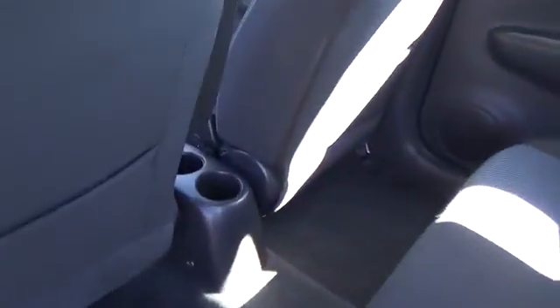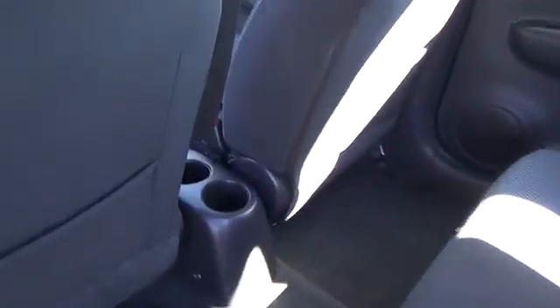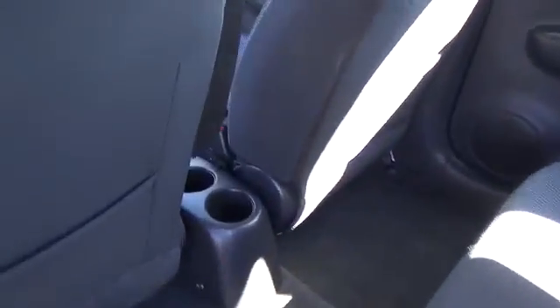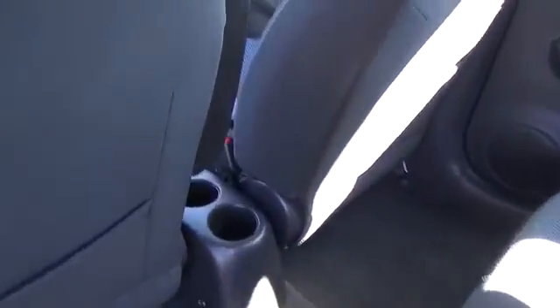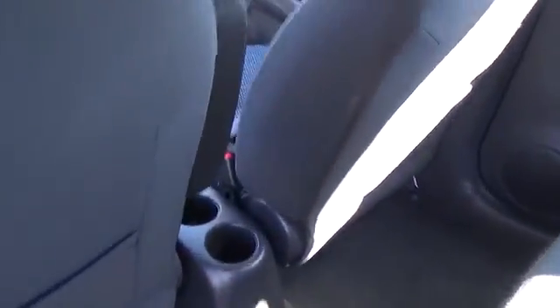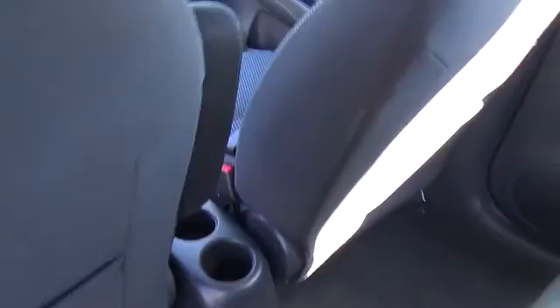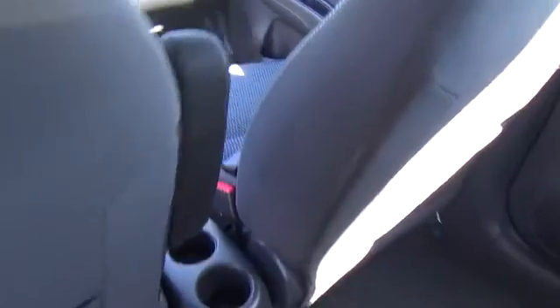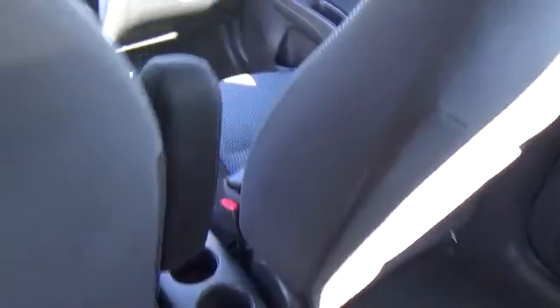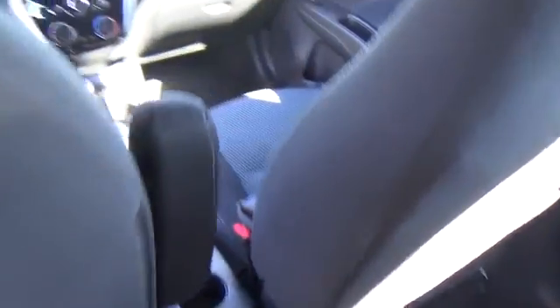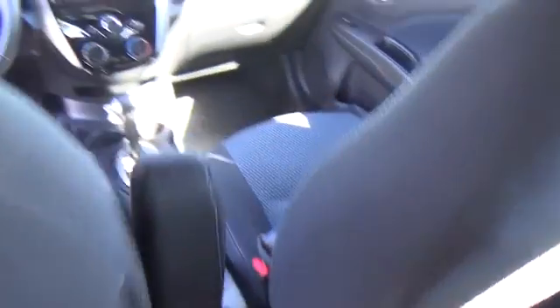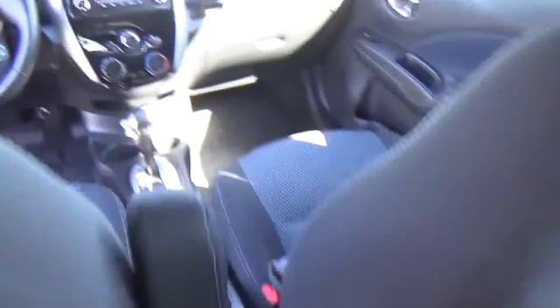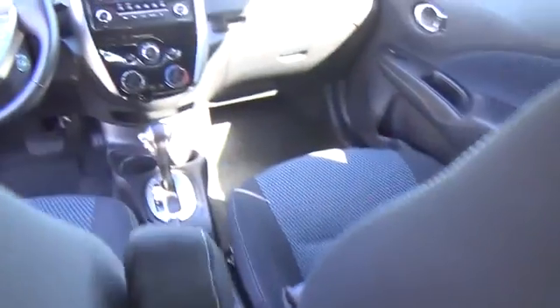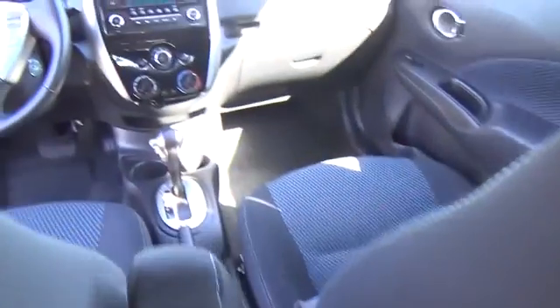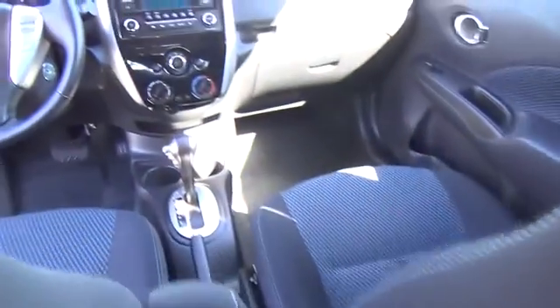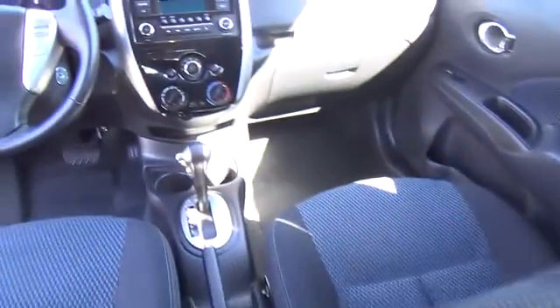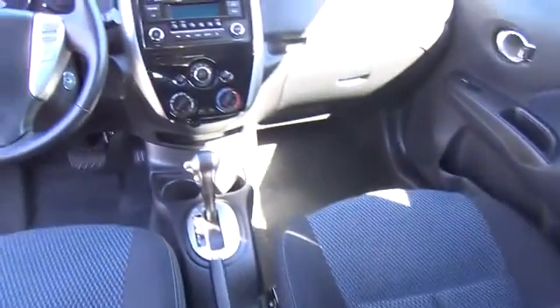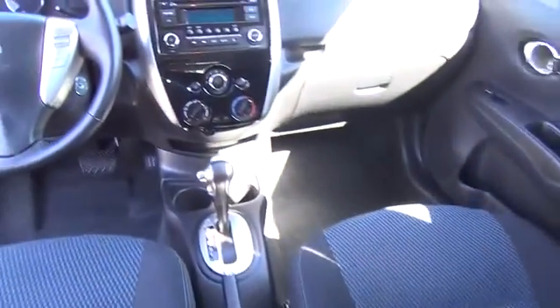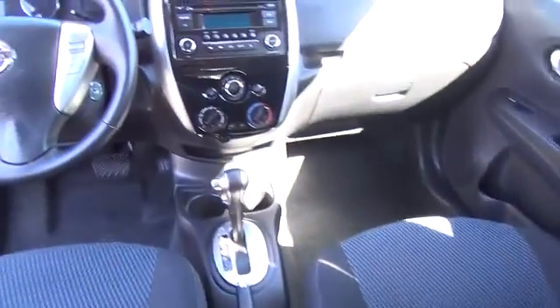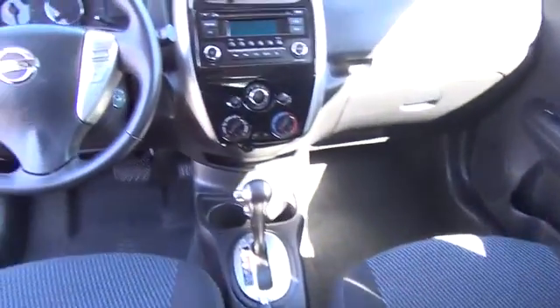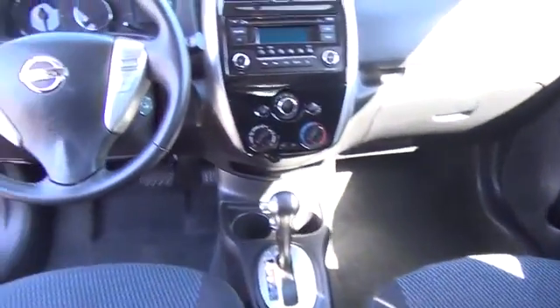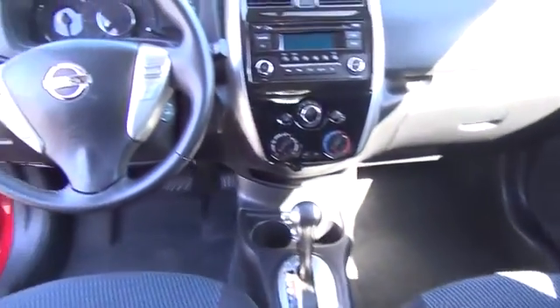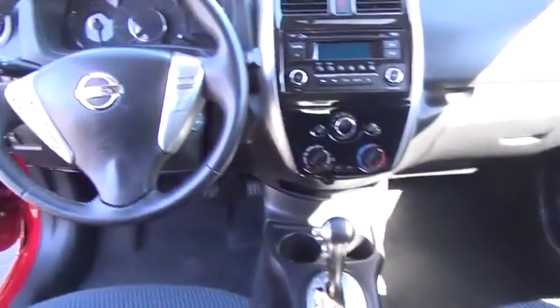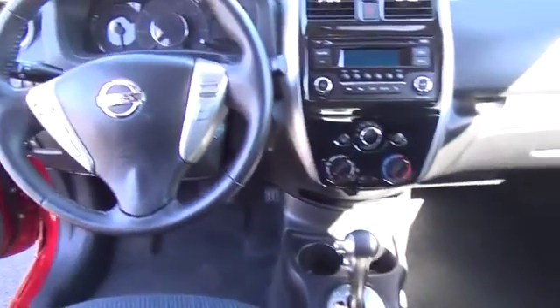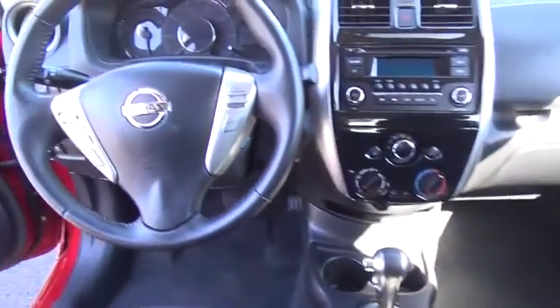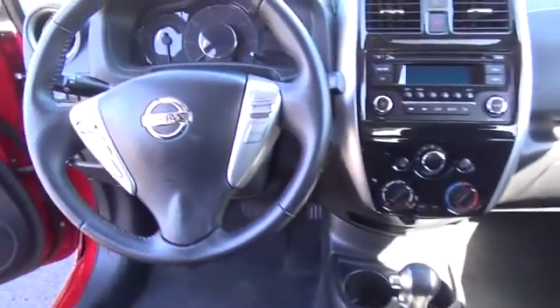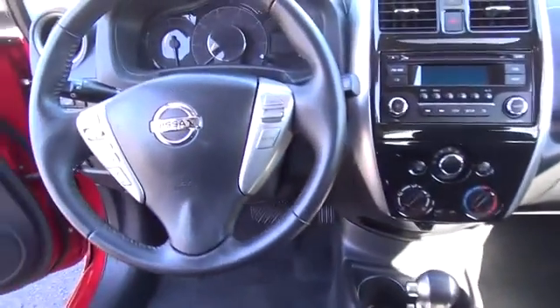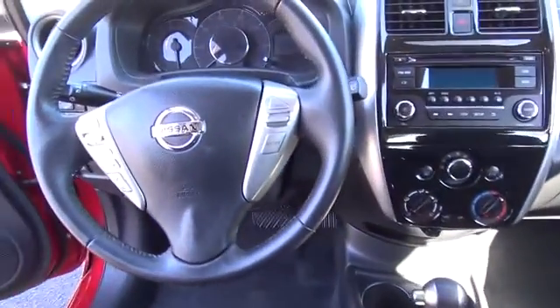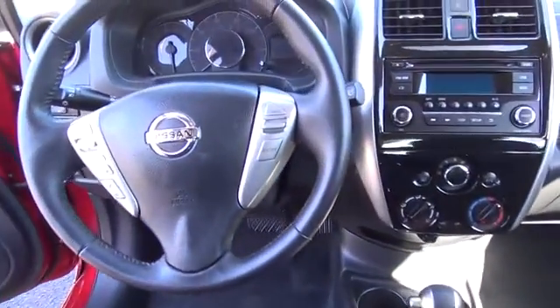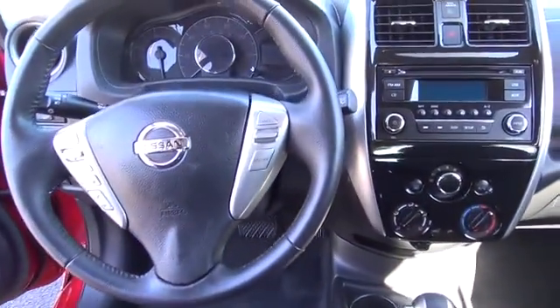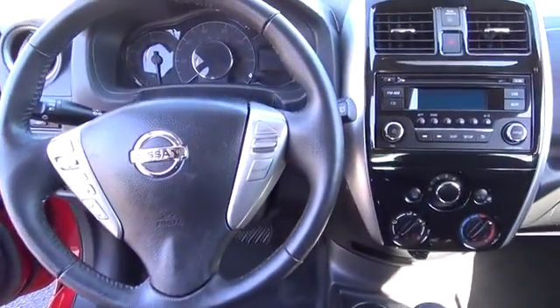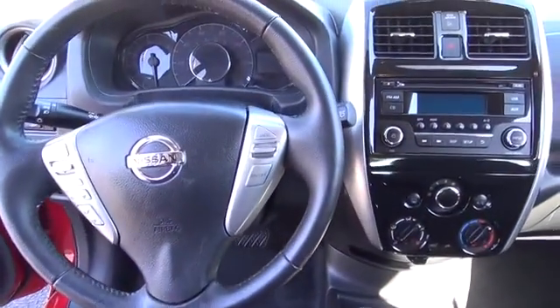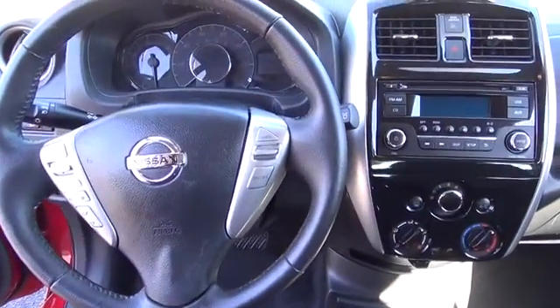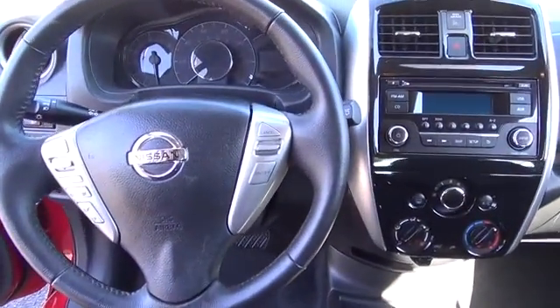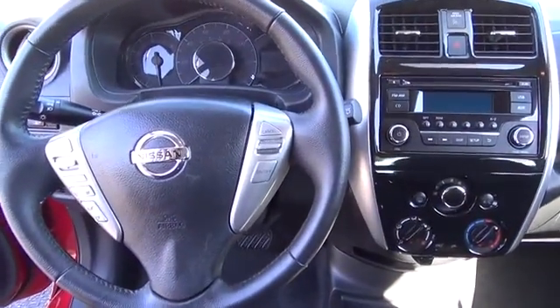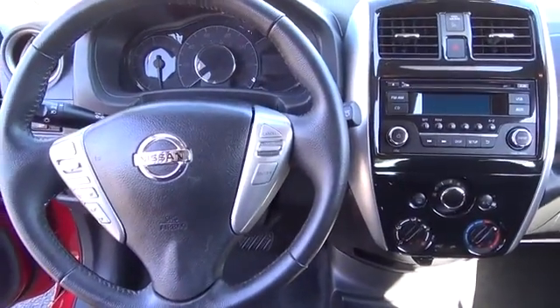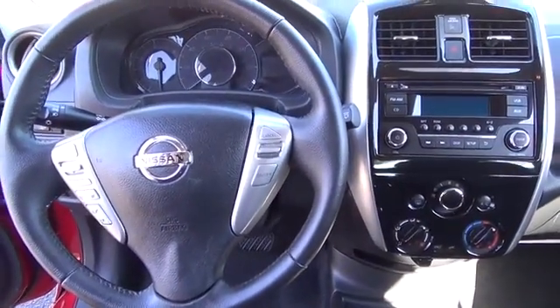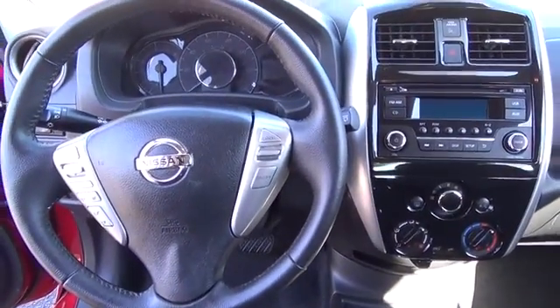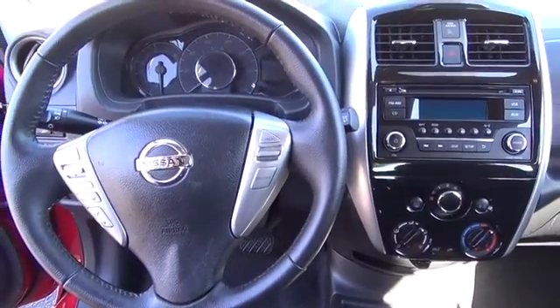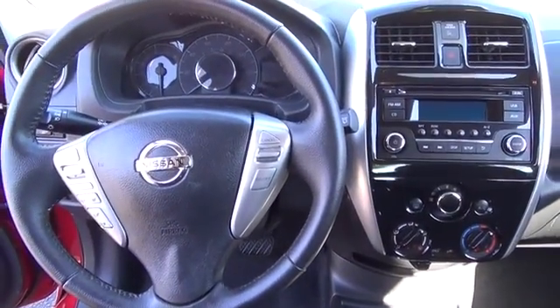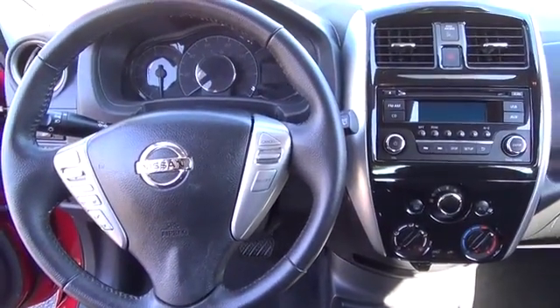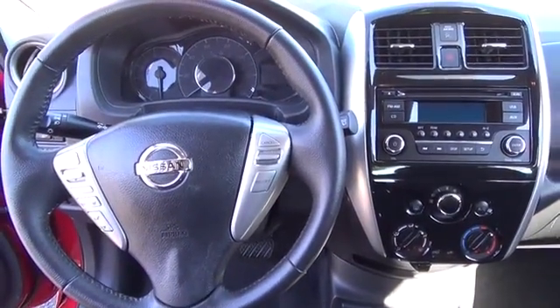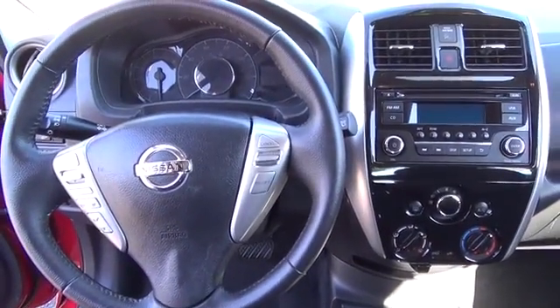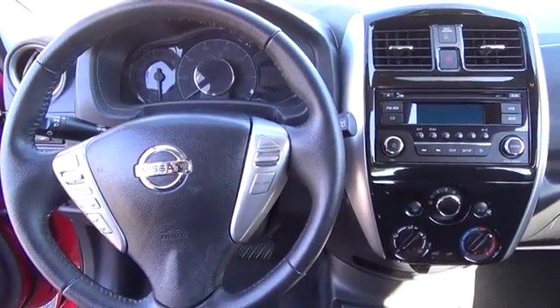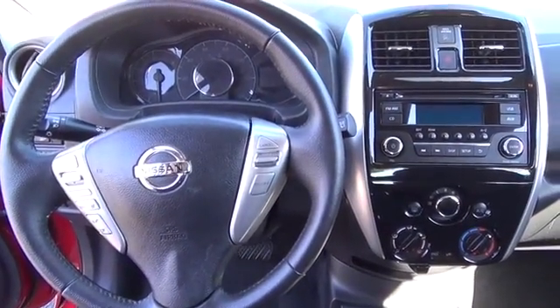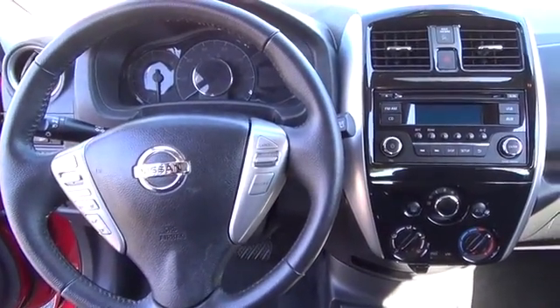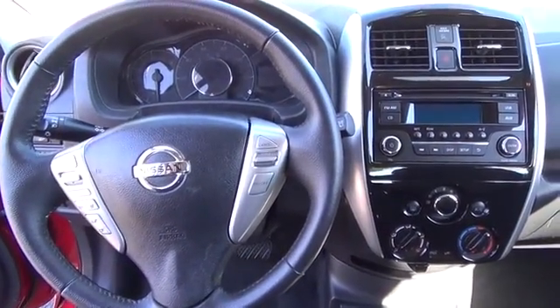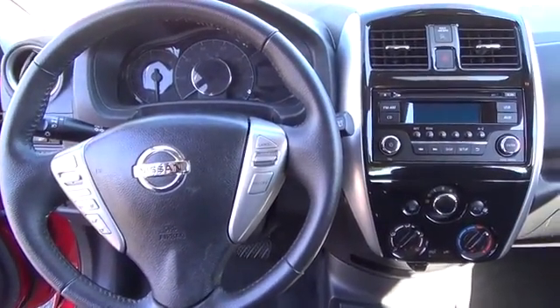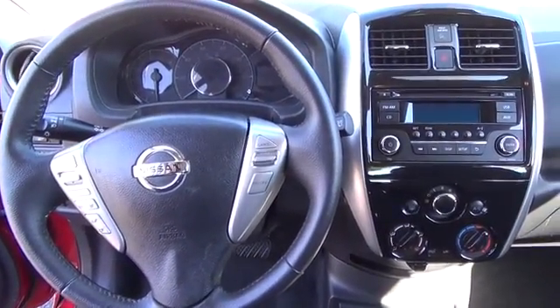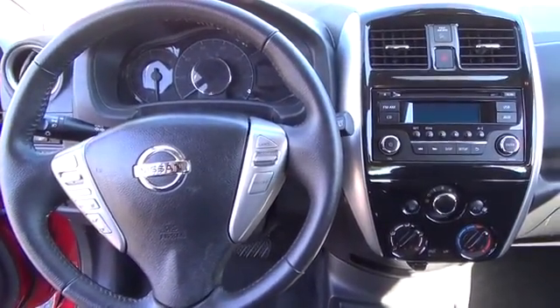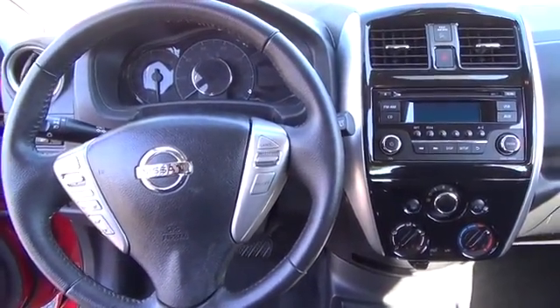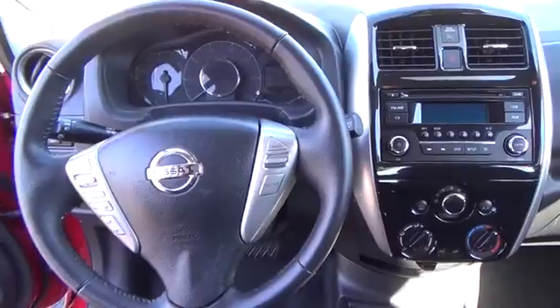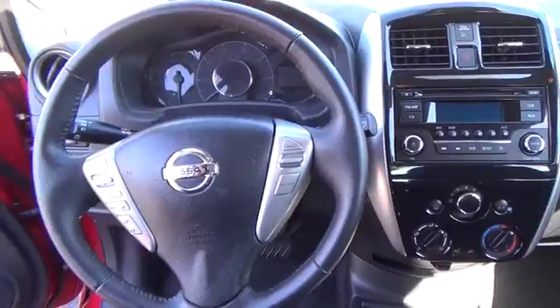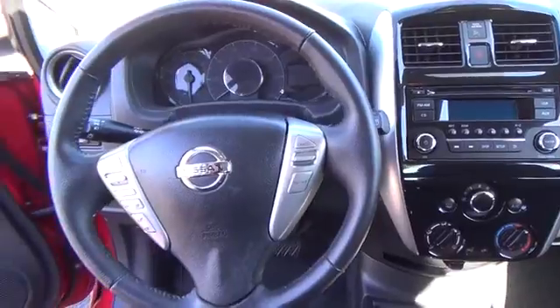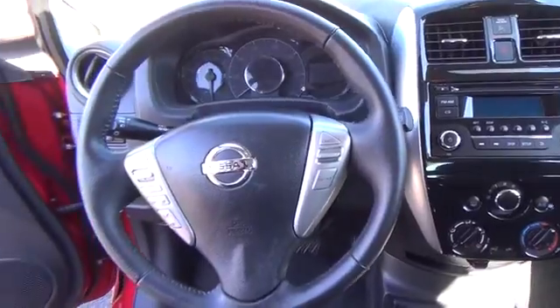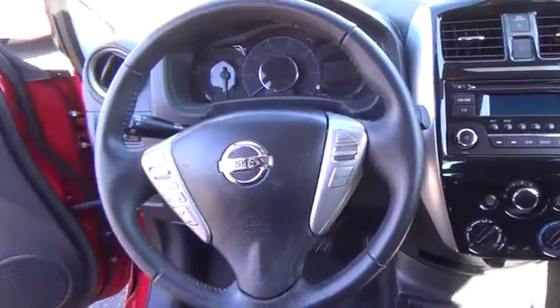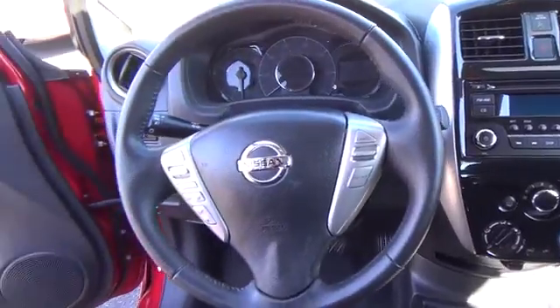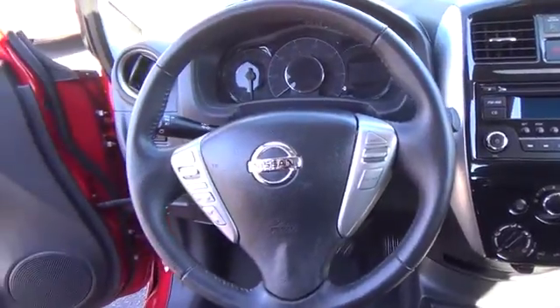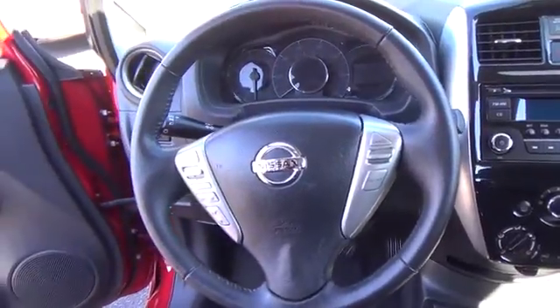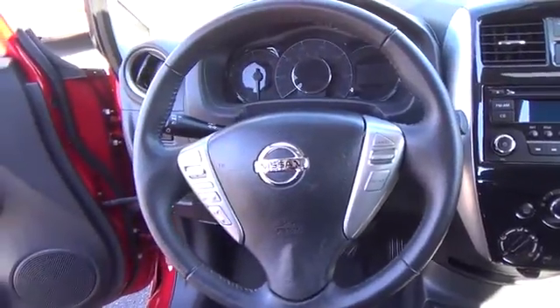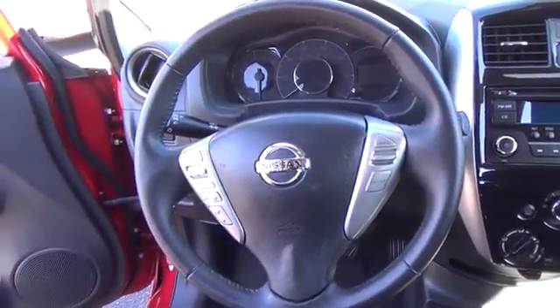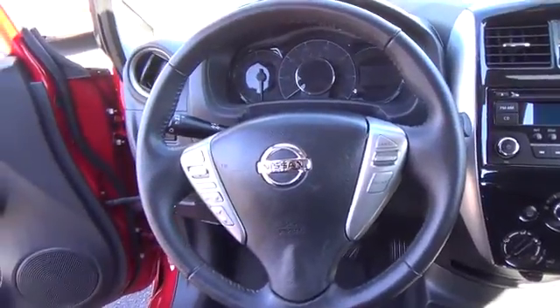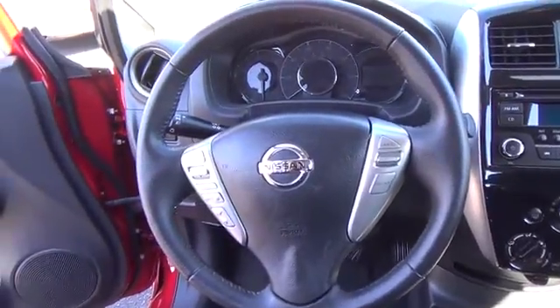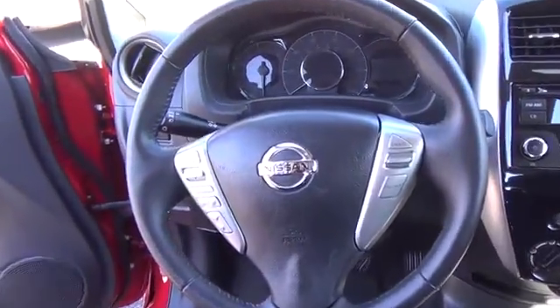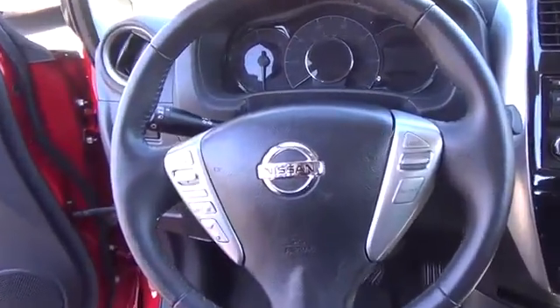You will find keyless remote entry, power locks and windows, upgraded cloth upholstery, a leather-wrapped steering wheel, and audio controls and other great features.